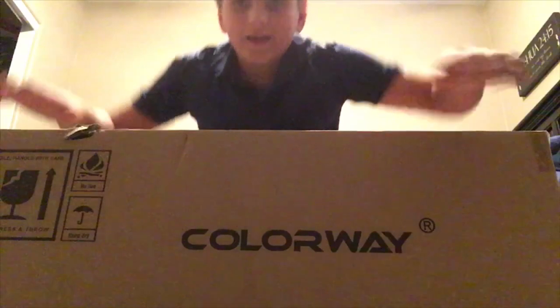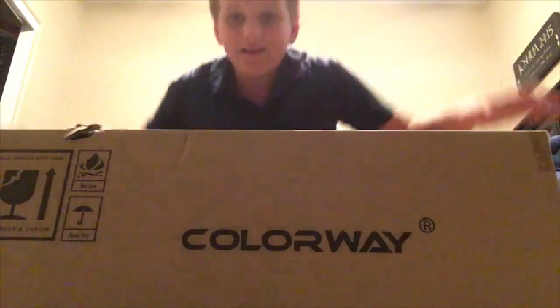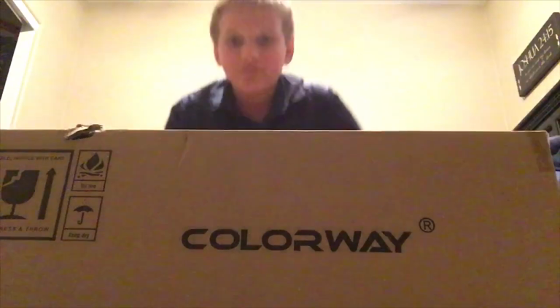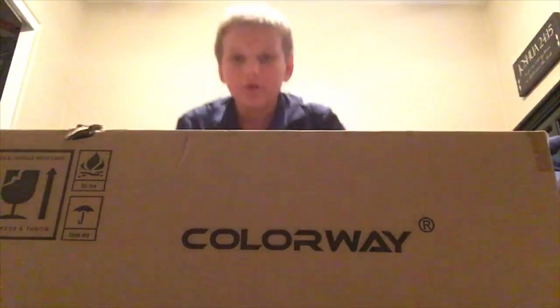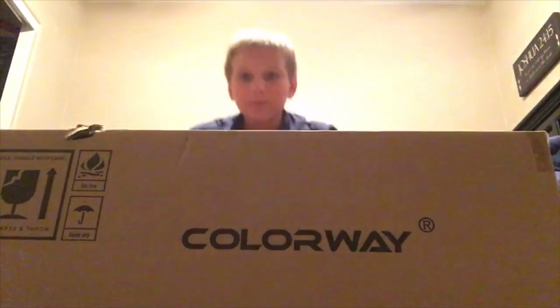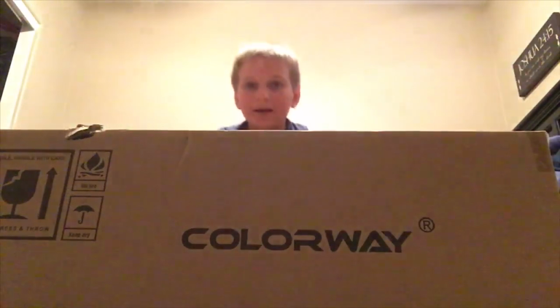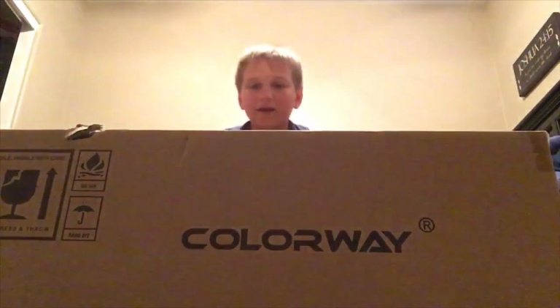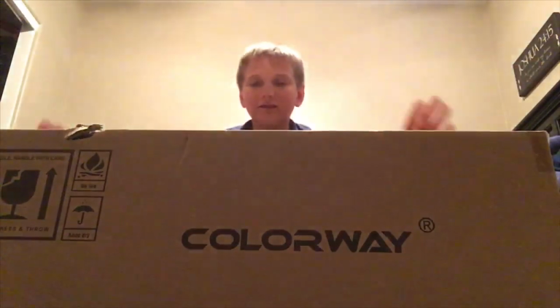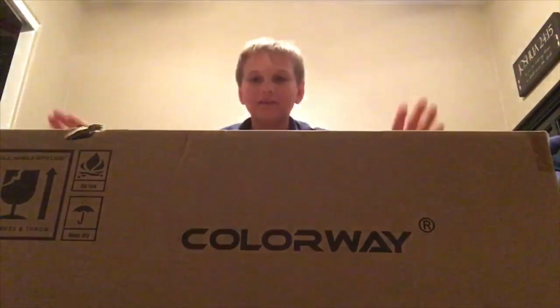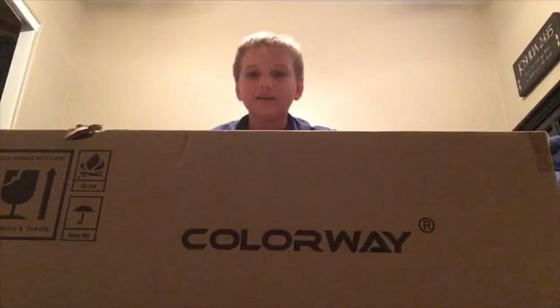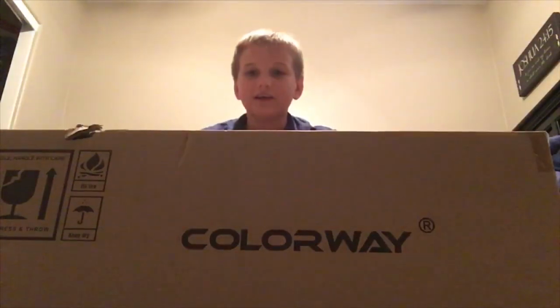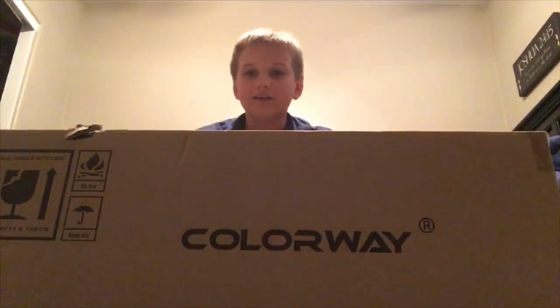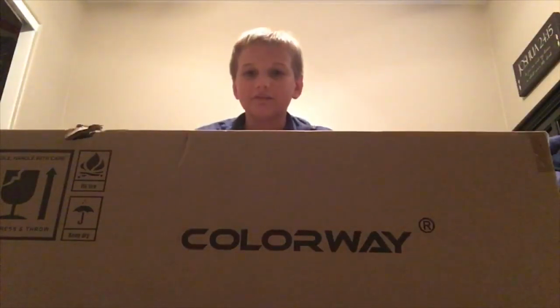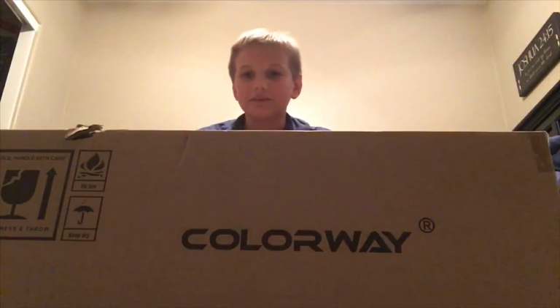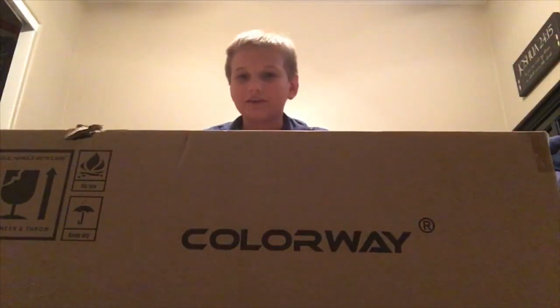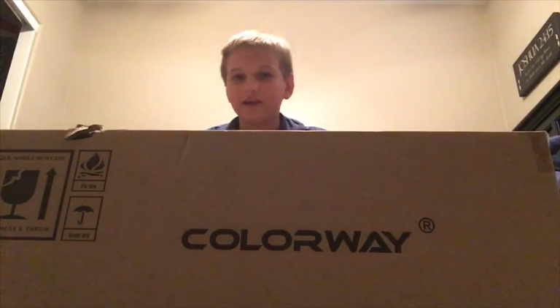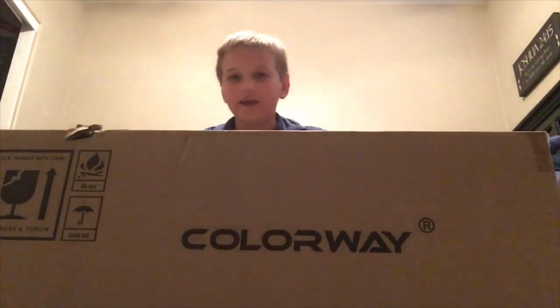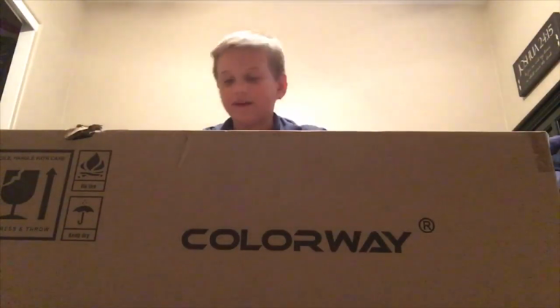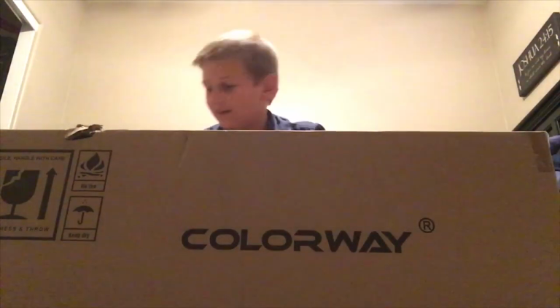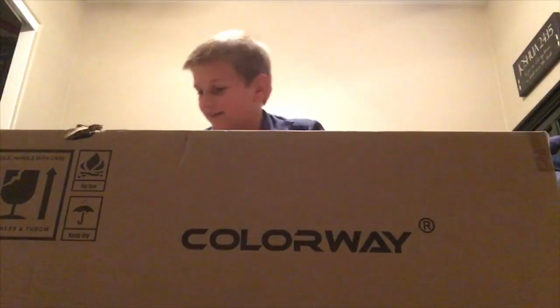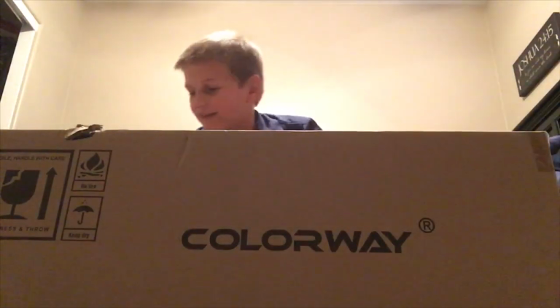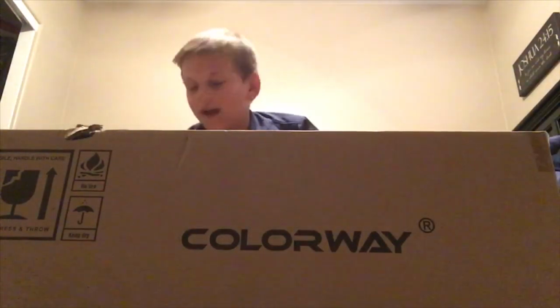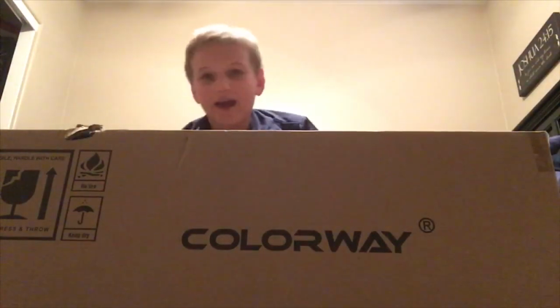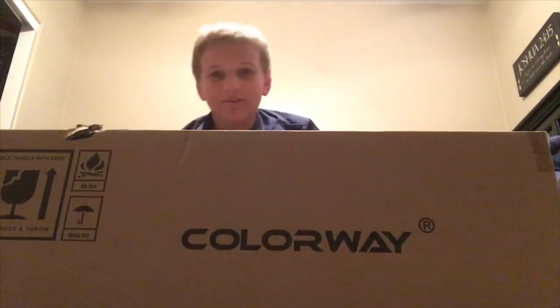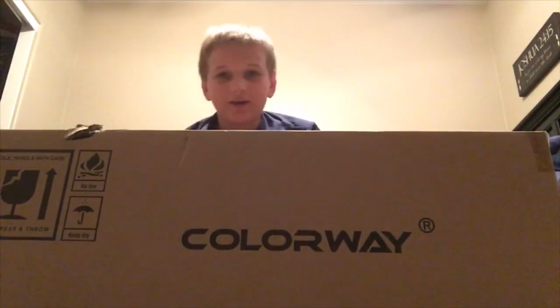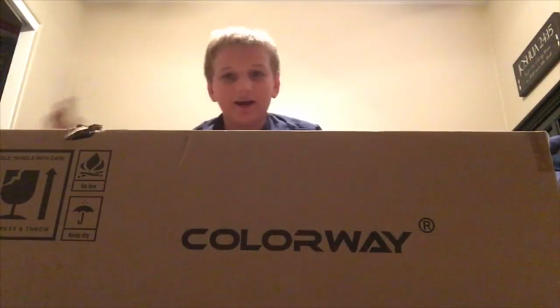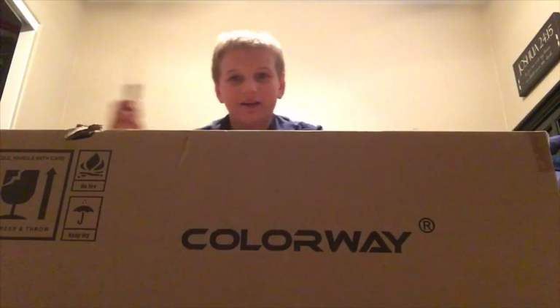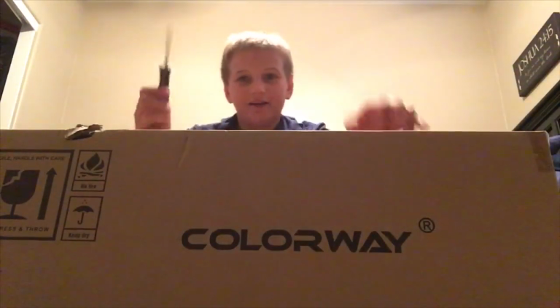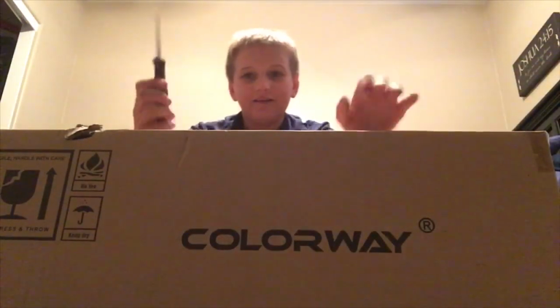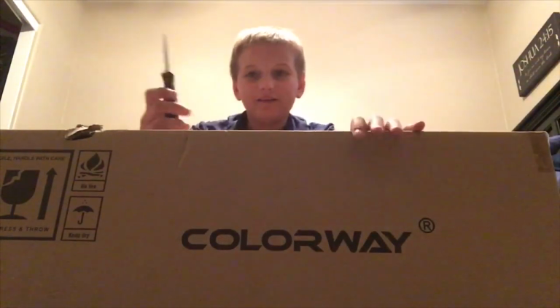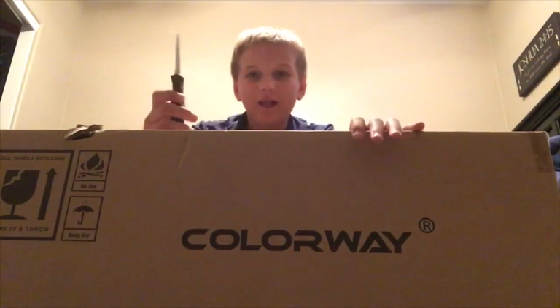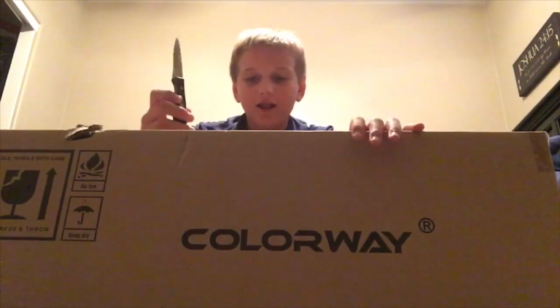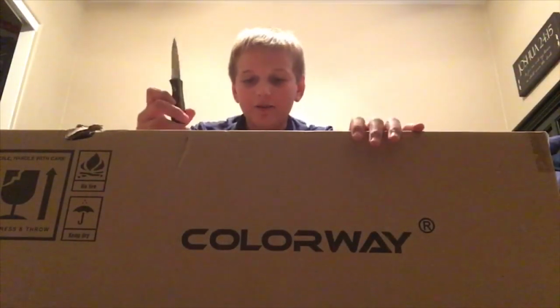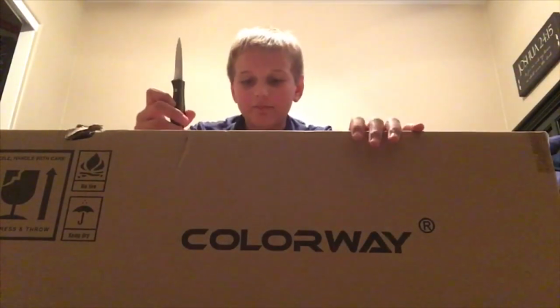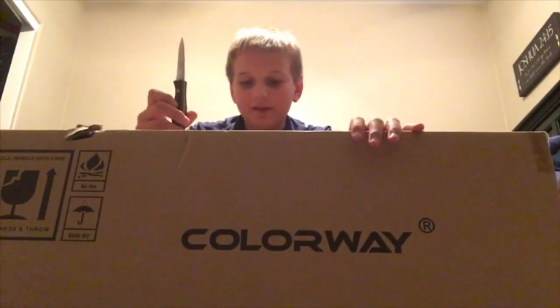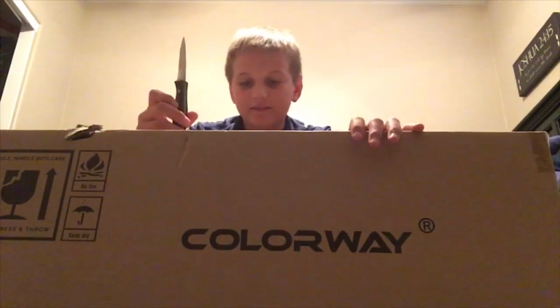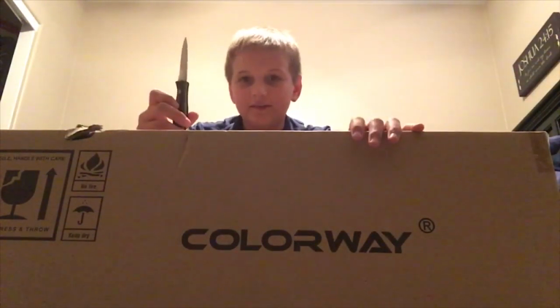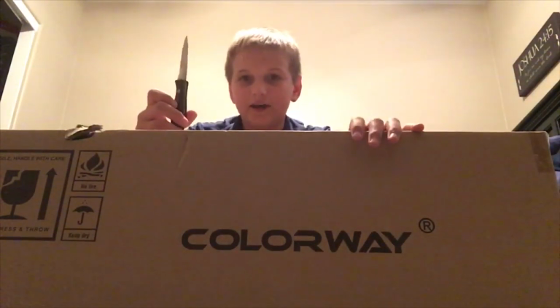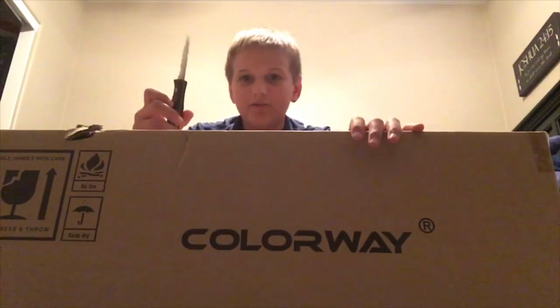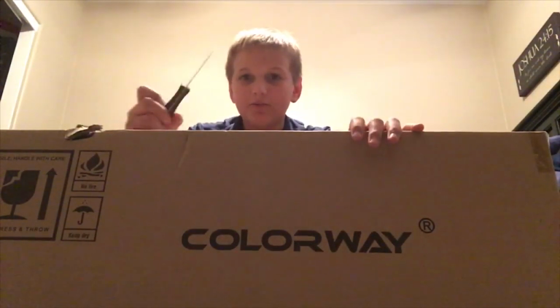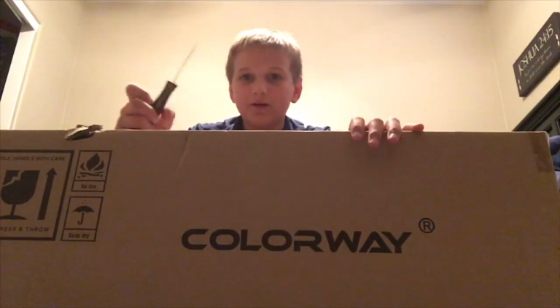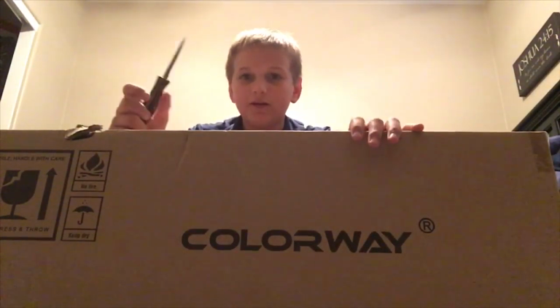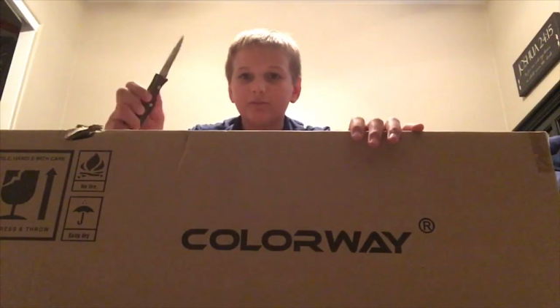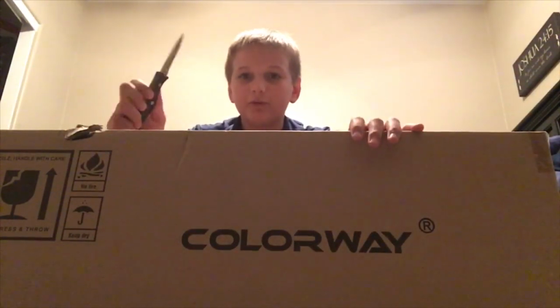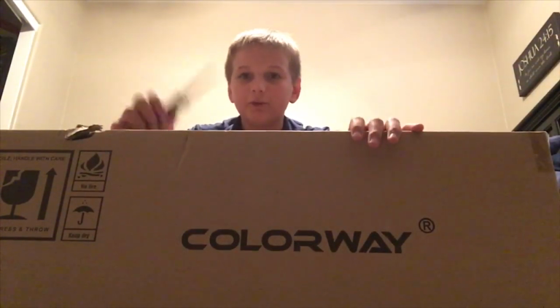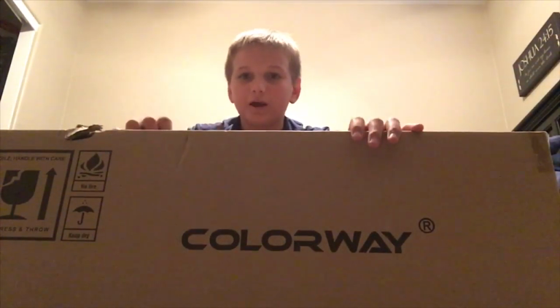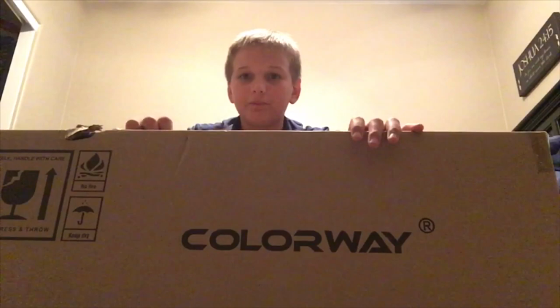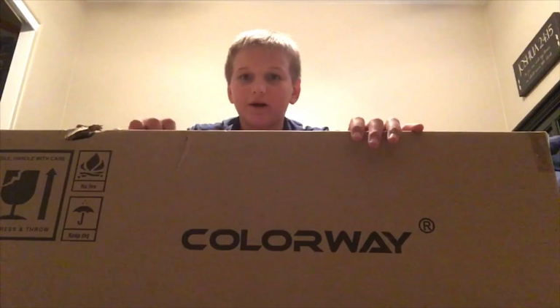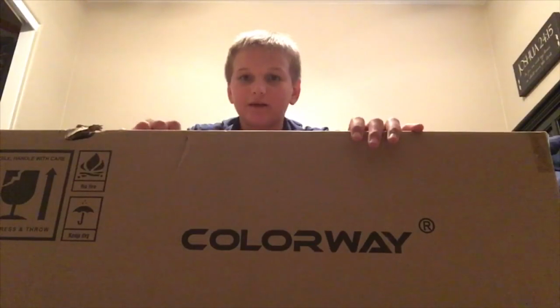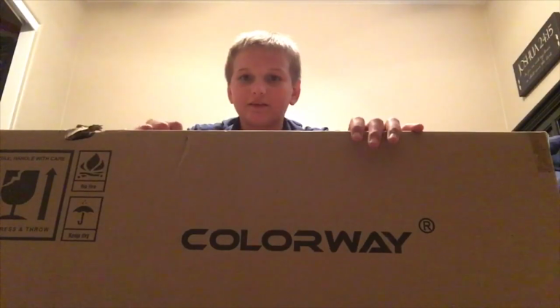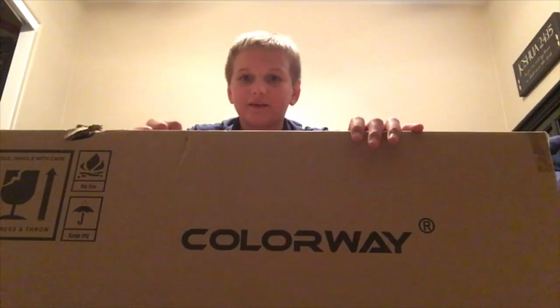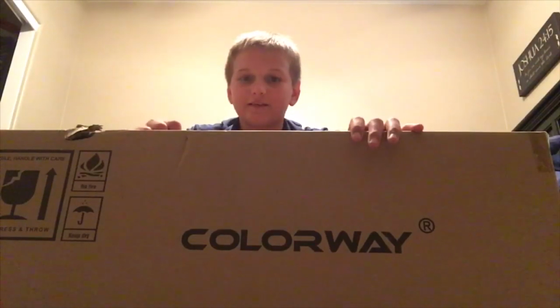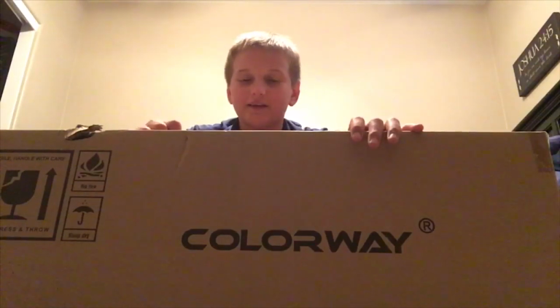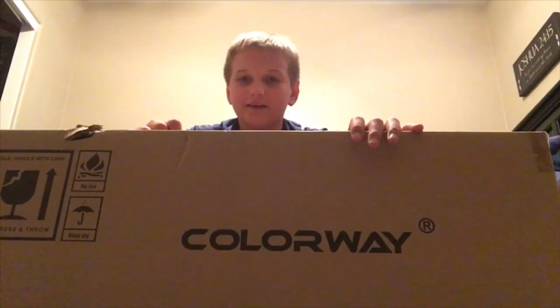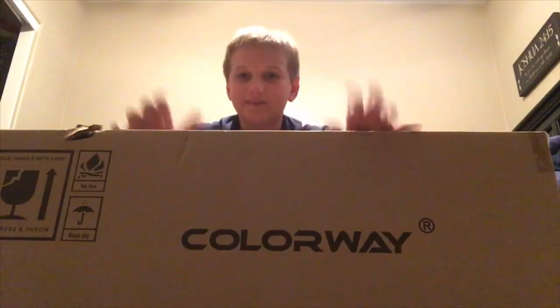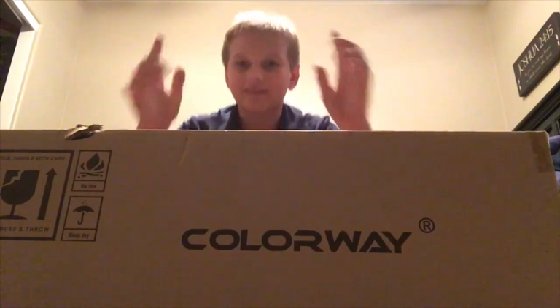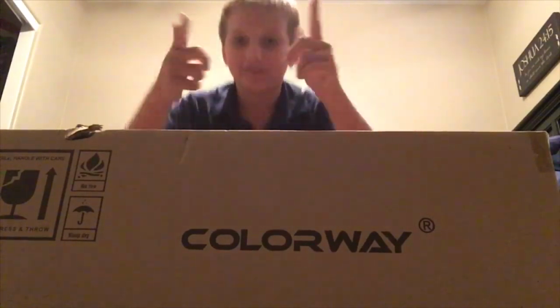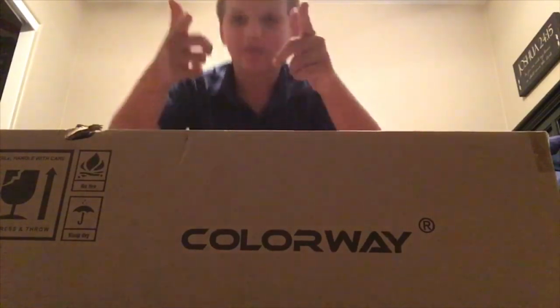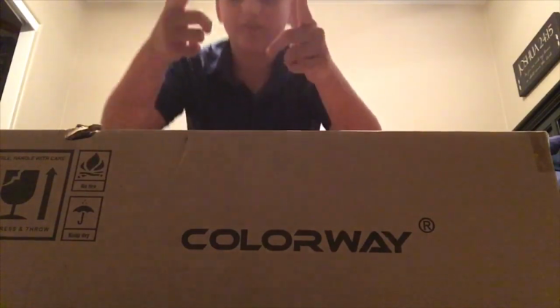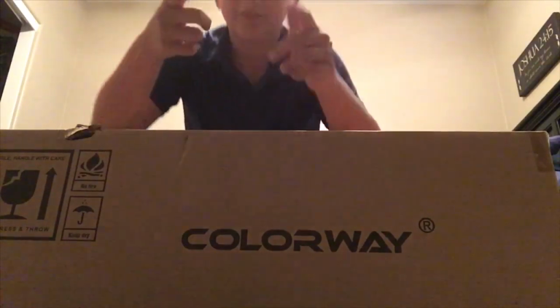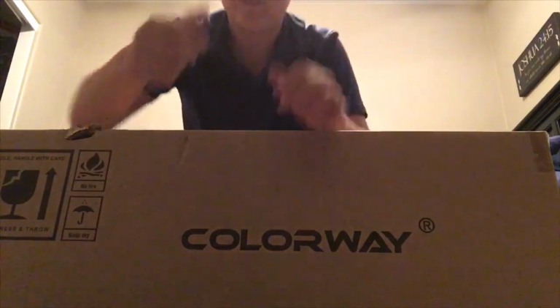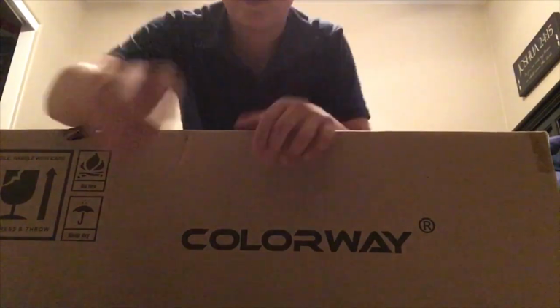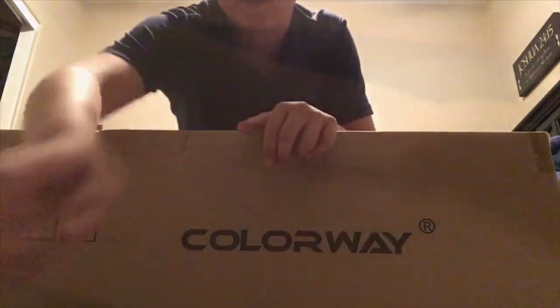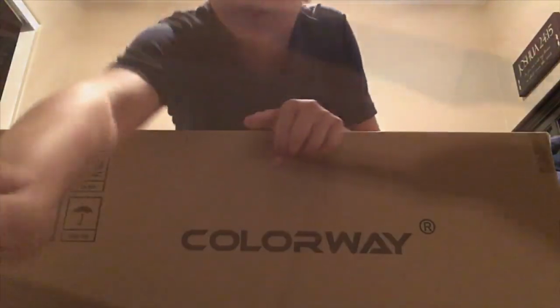Hey guys, welcome back to CZ Awesome. Today I have gotten an amazing hoverboard and we'll be unboxing it today. Let's get started with the video.